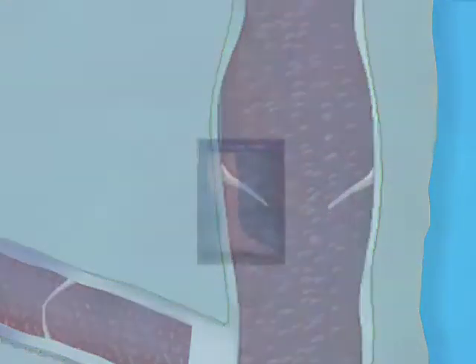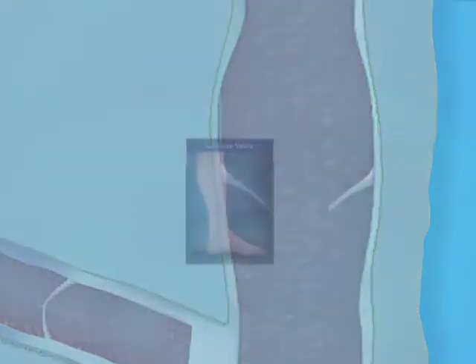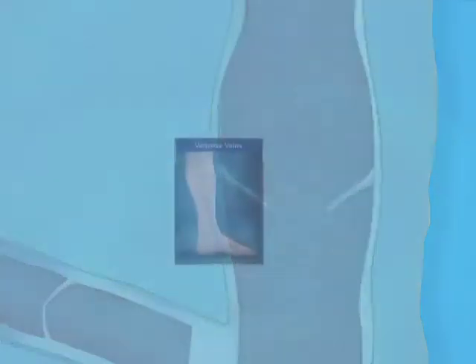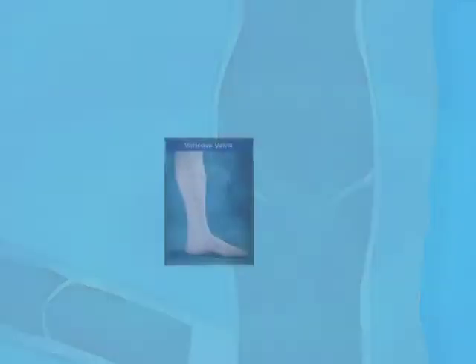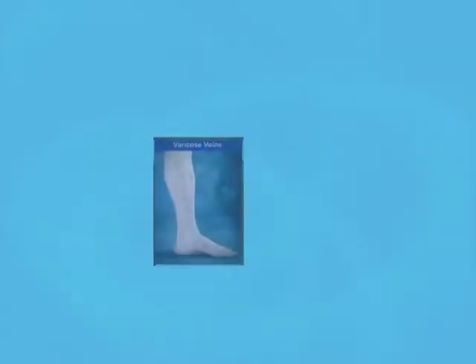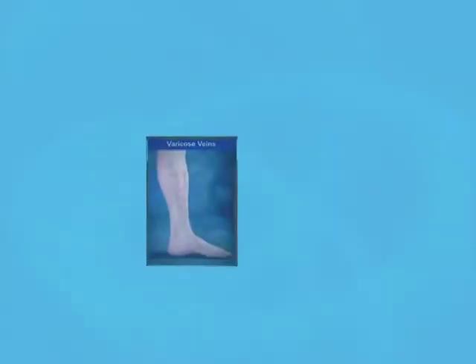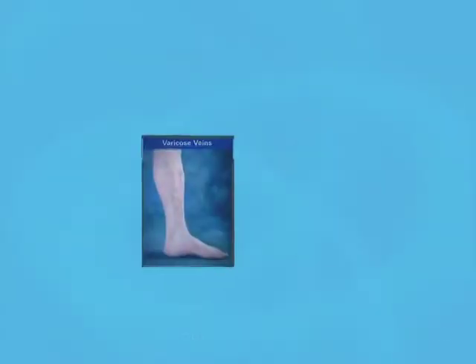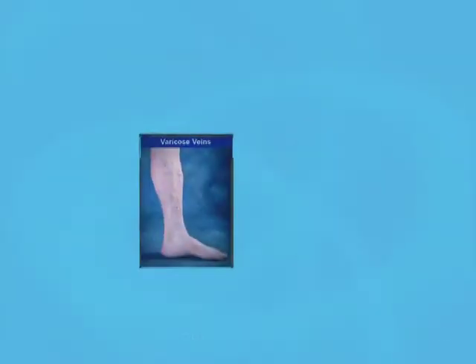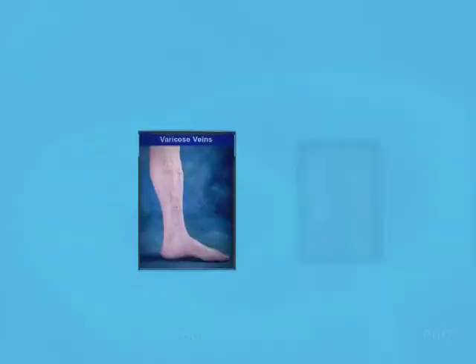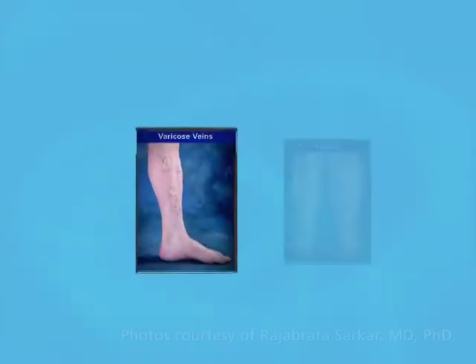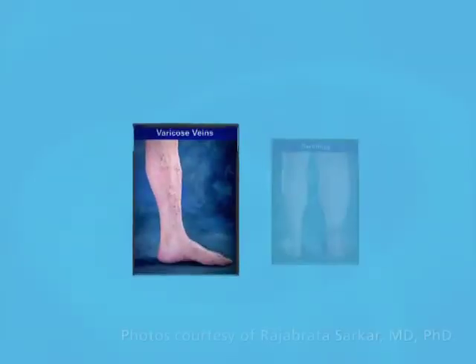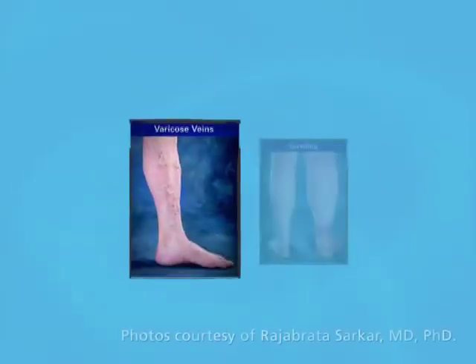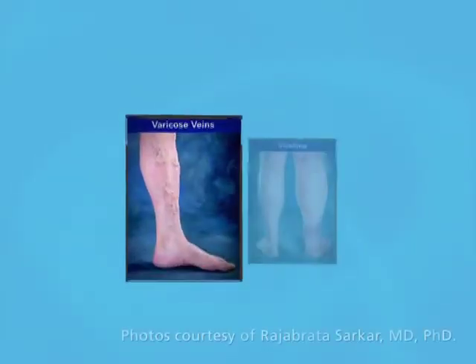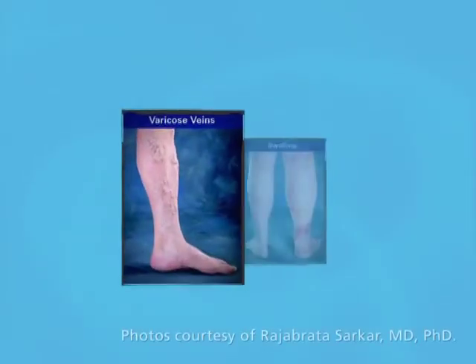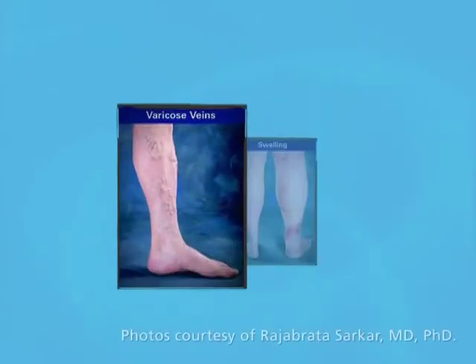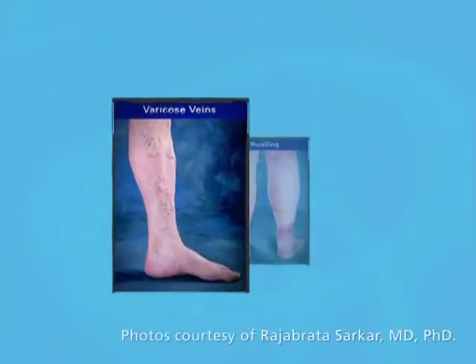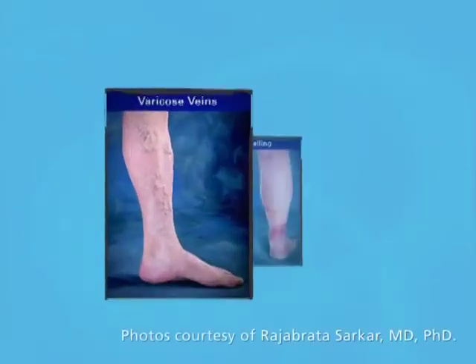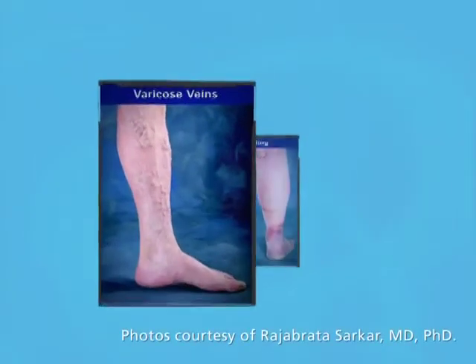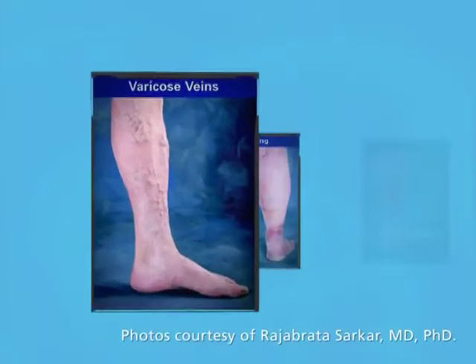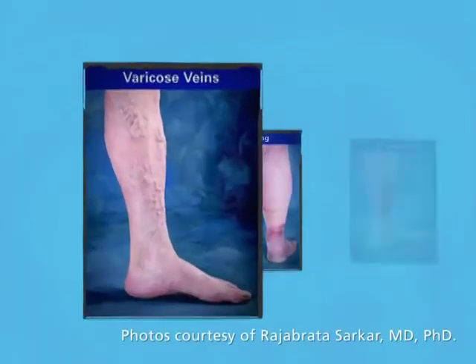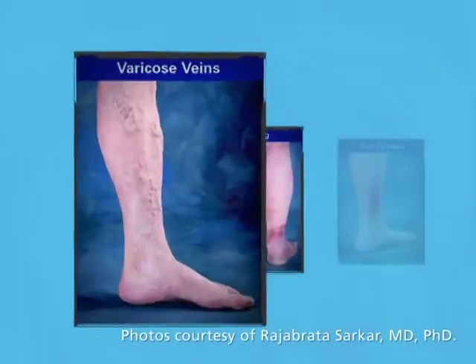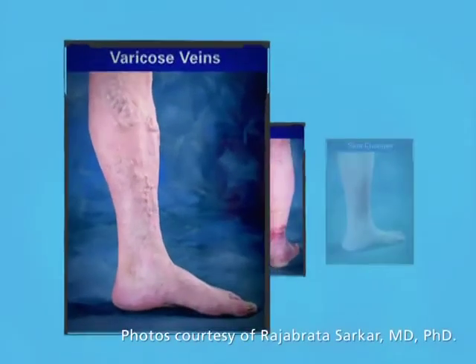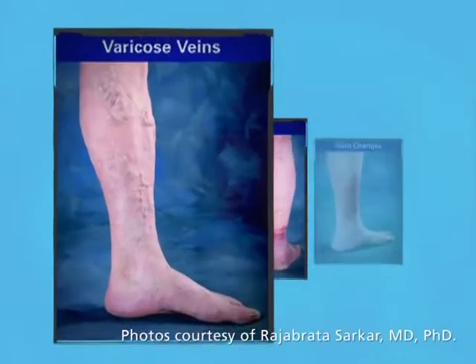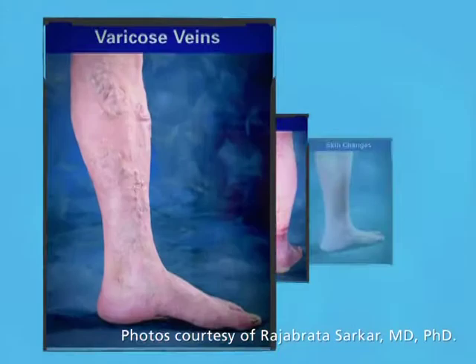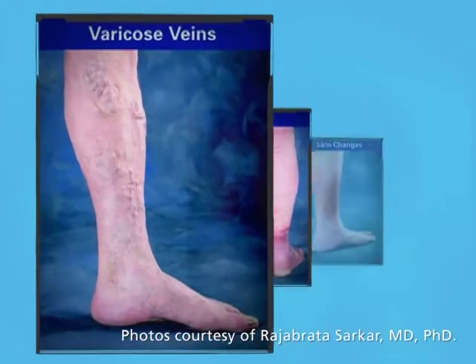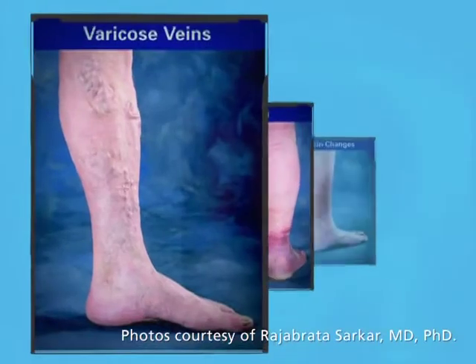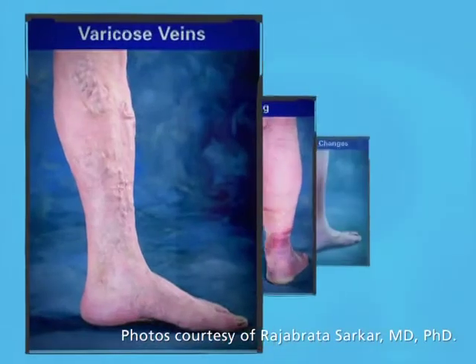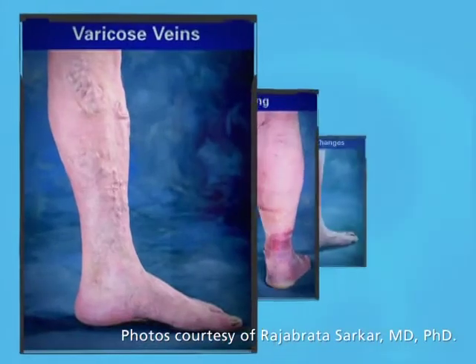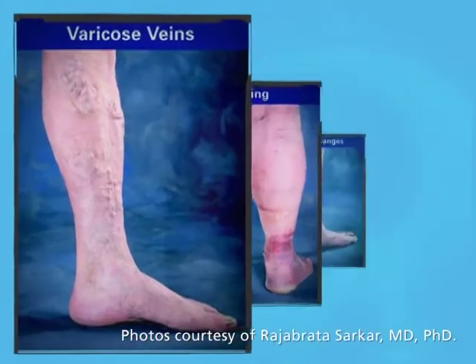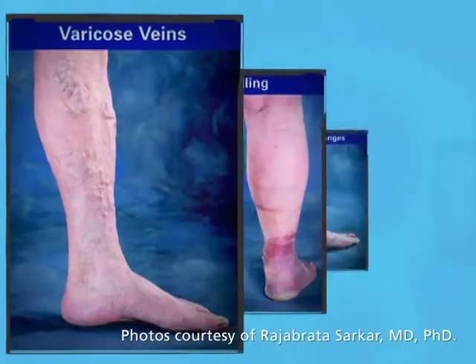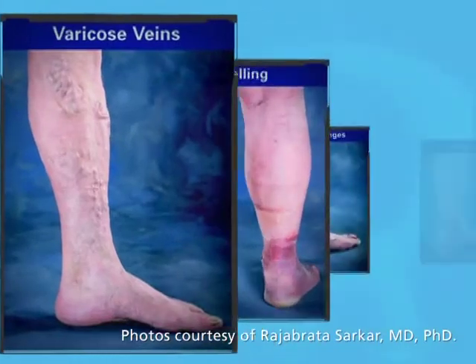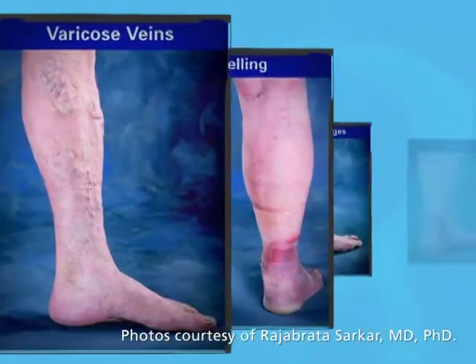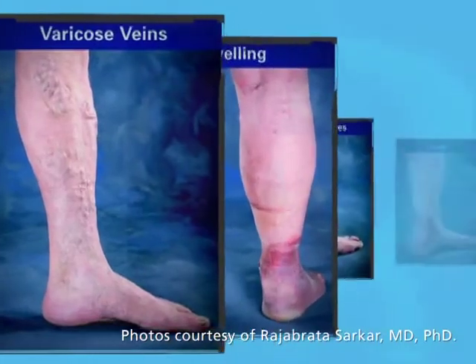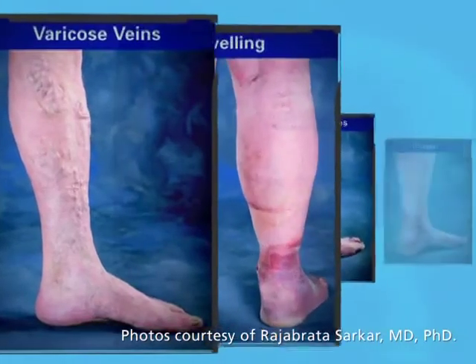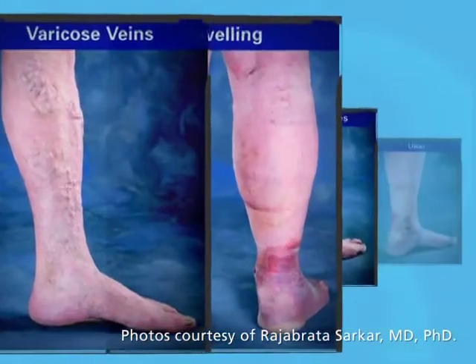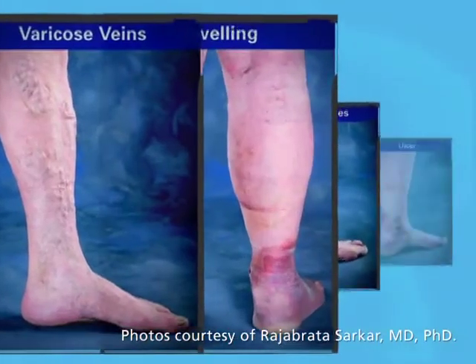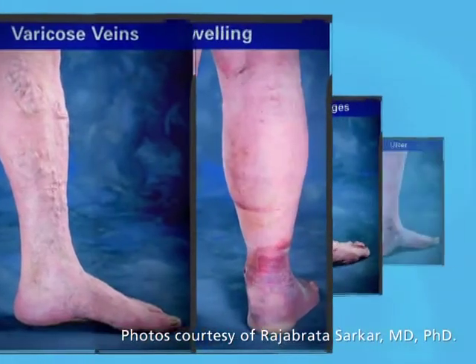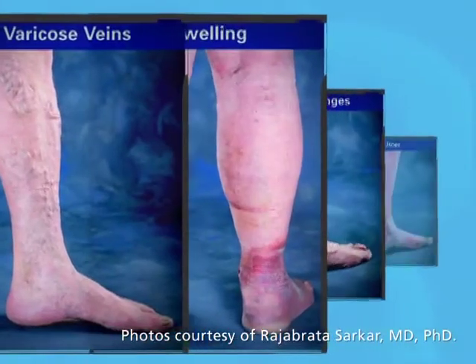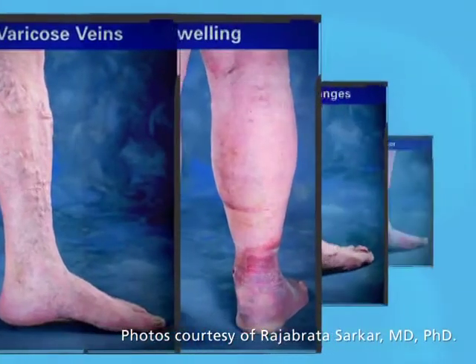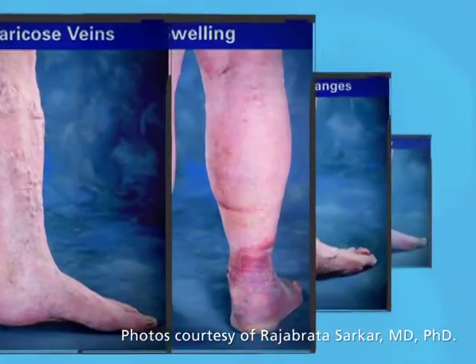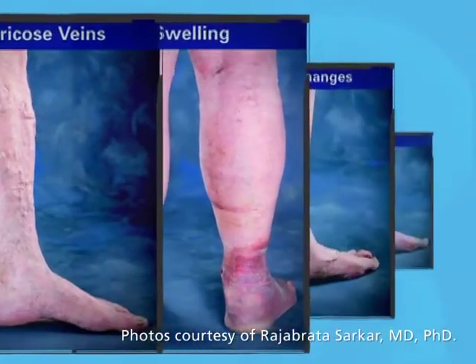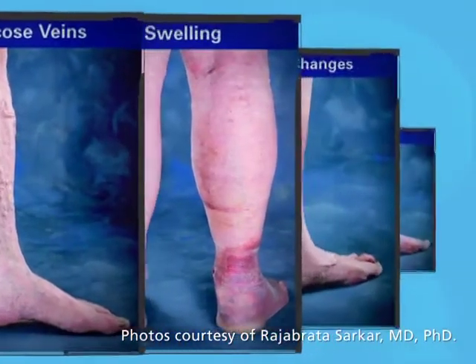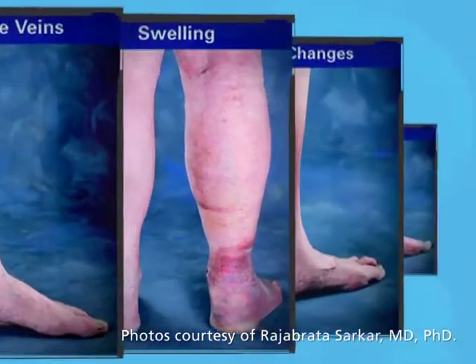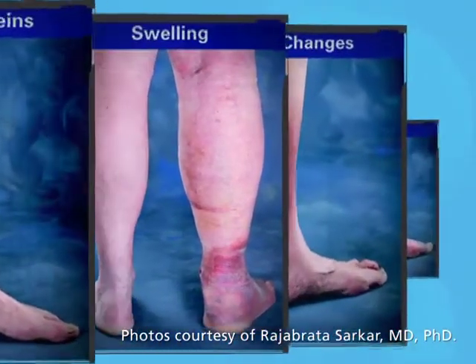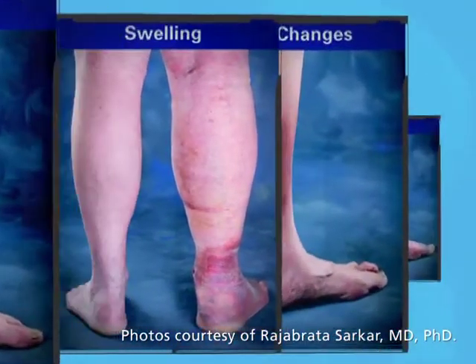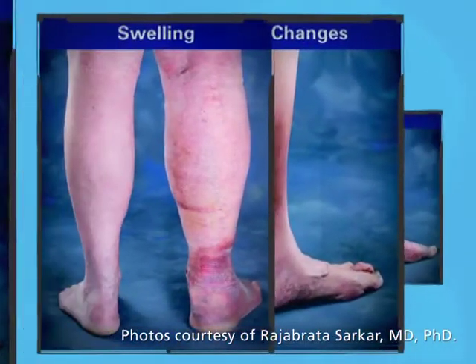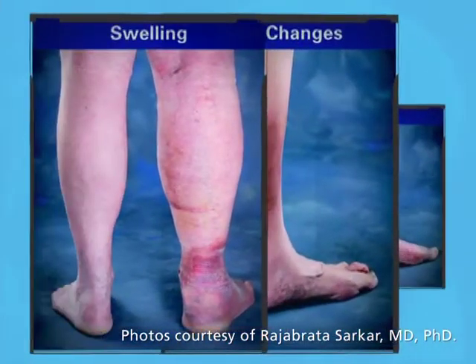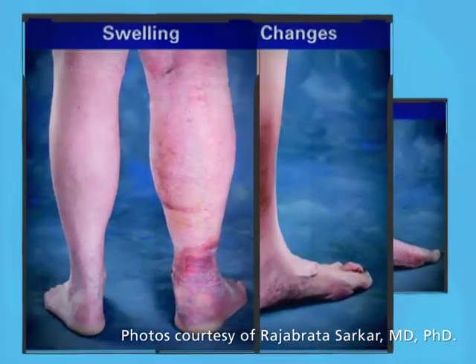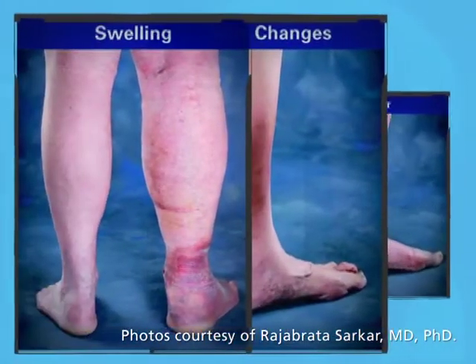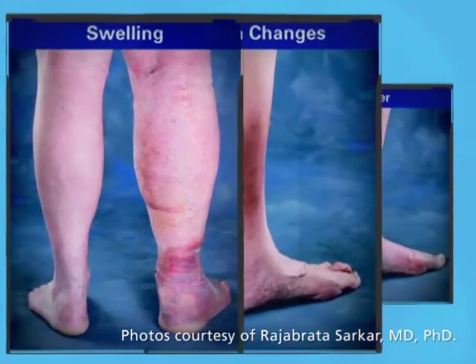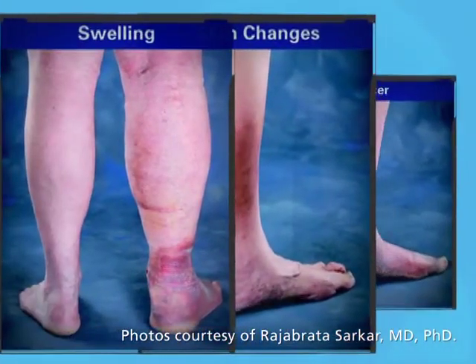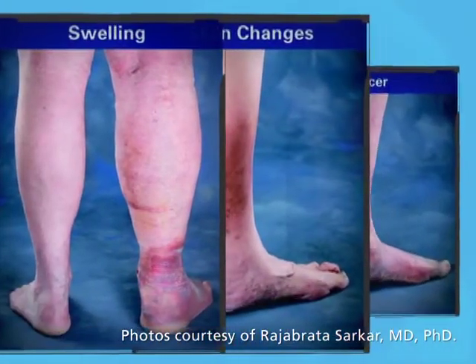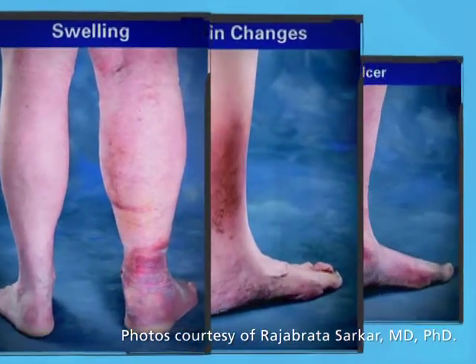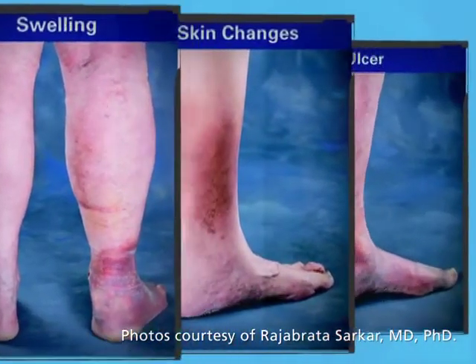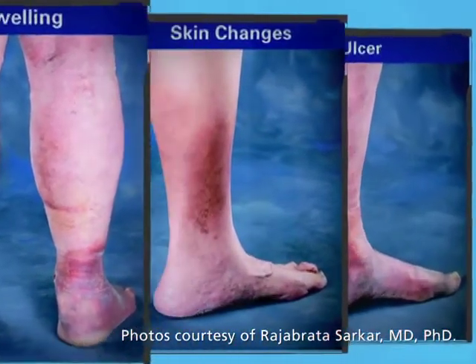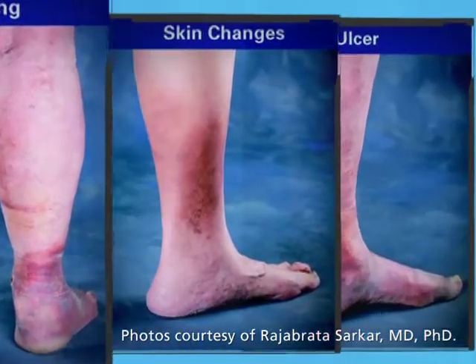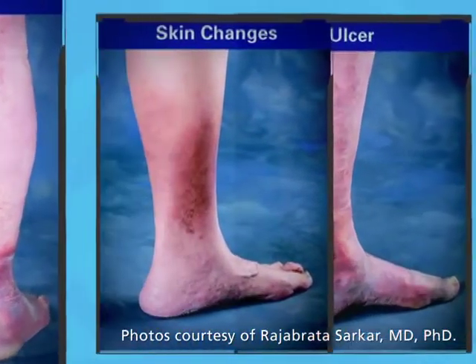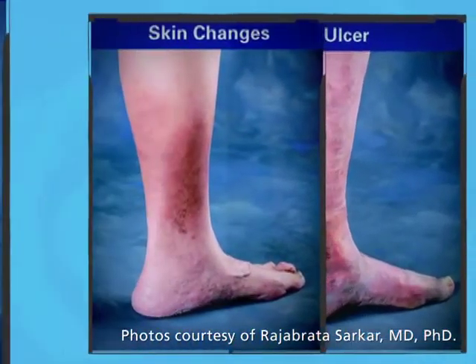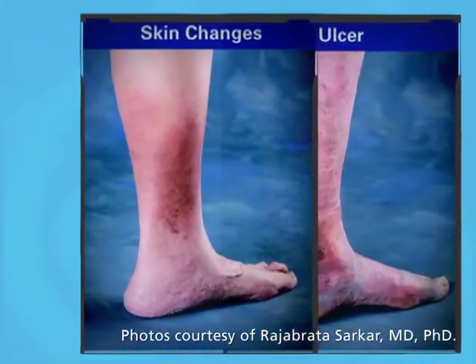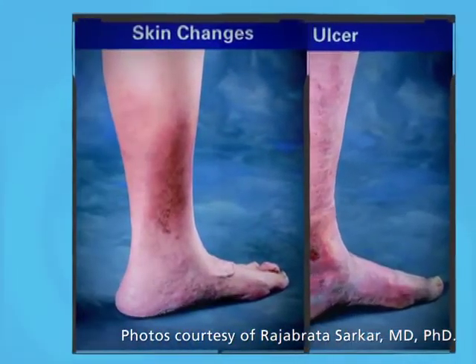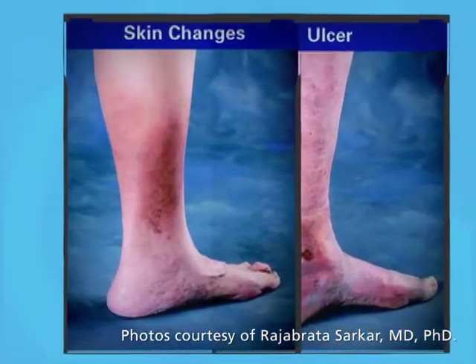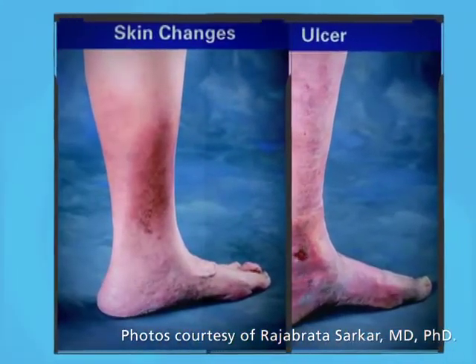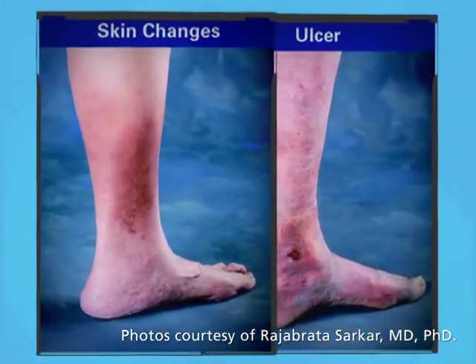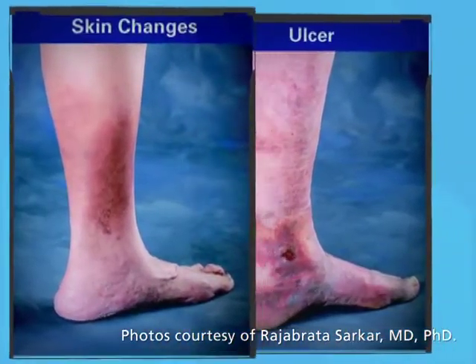Superficial venous reflux disease can be progressive and, if left untreated, may worsen over time.